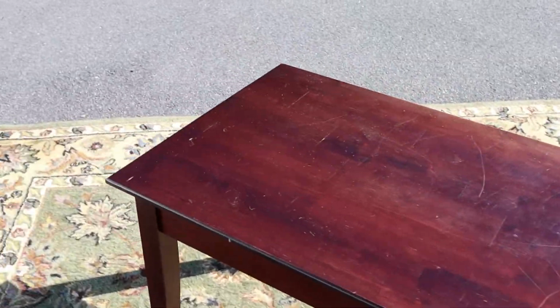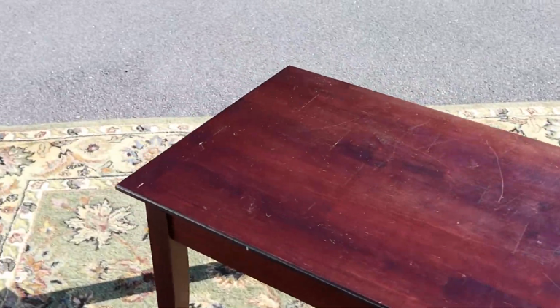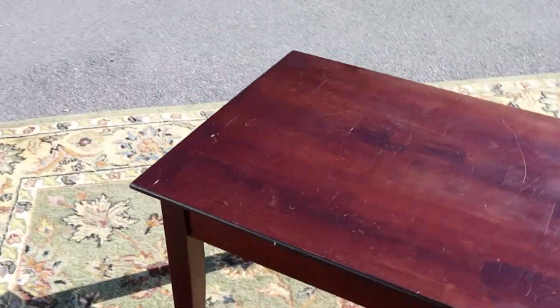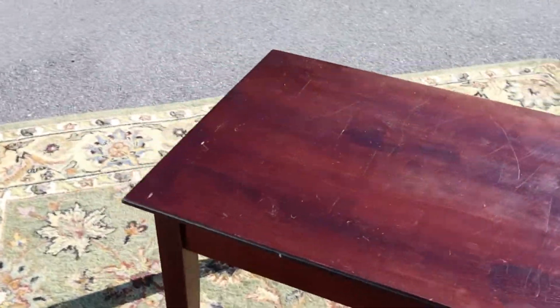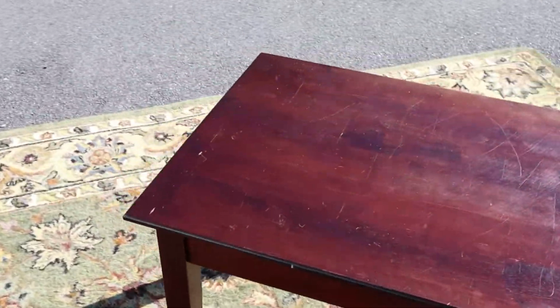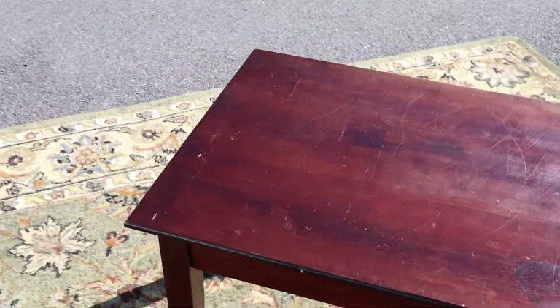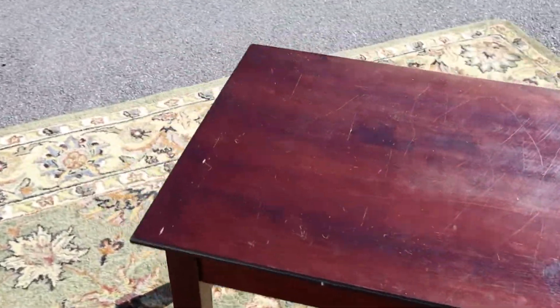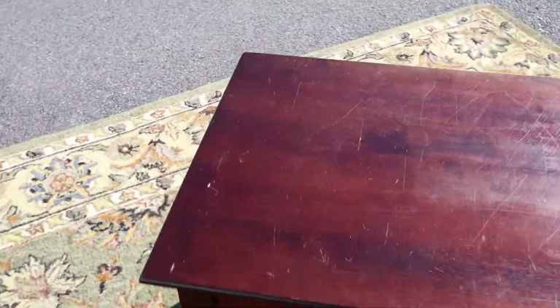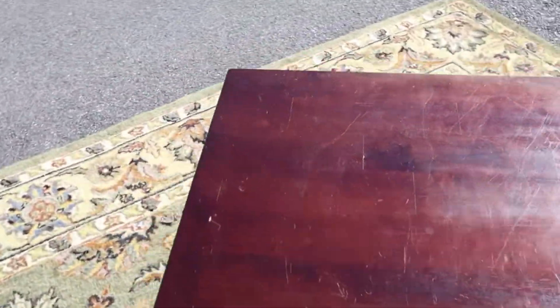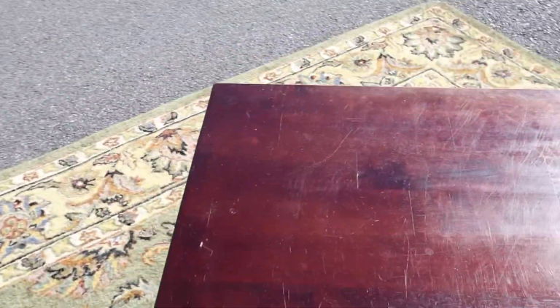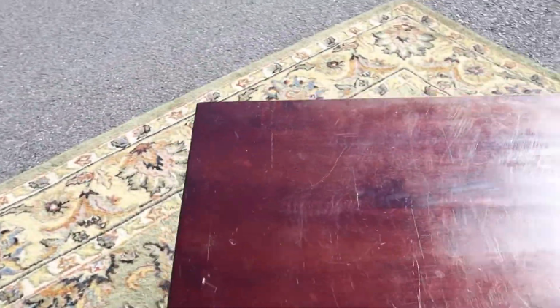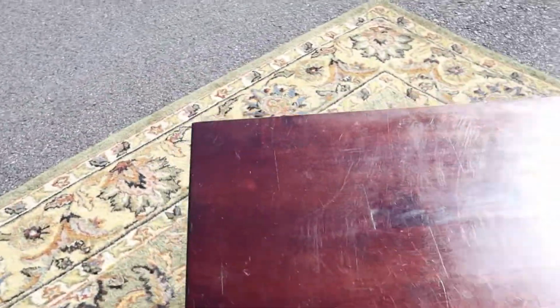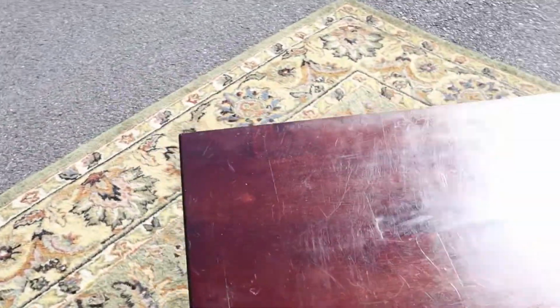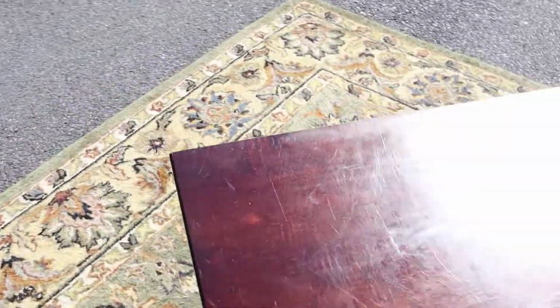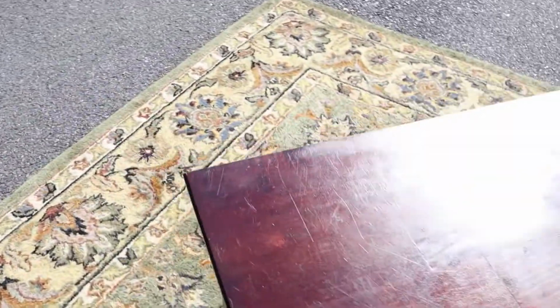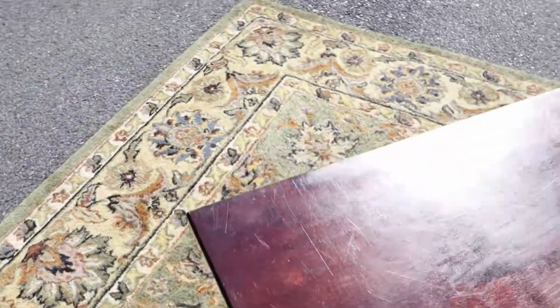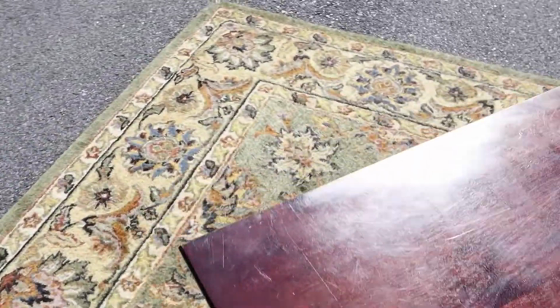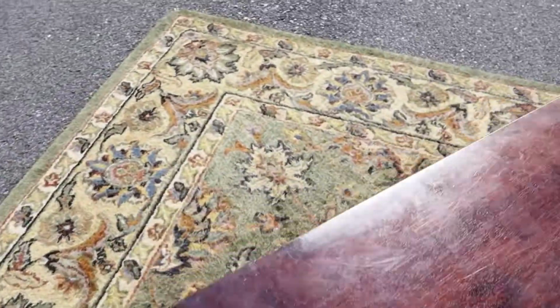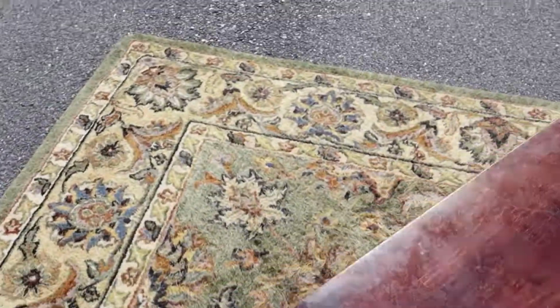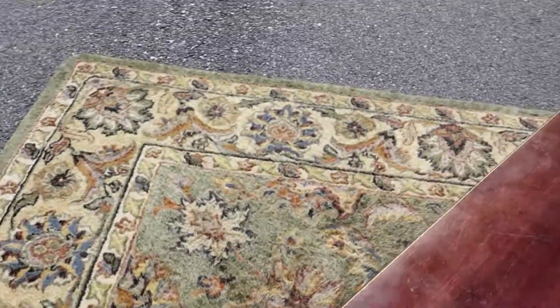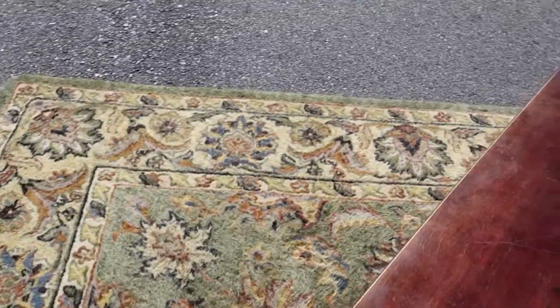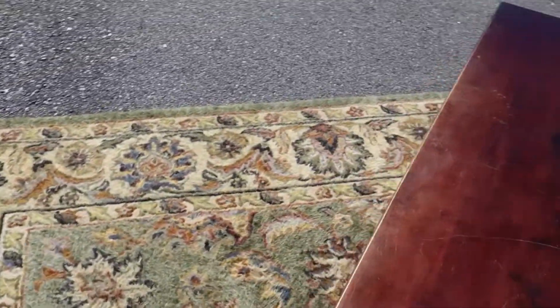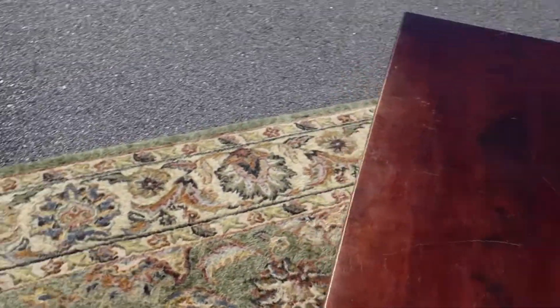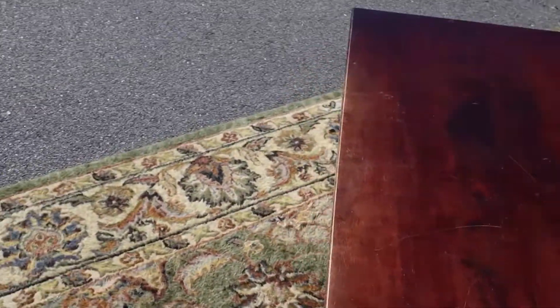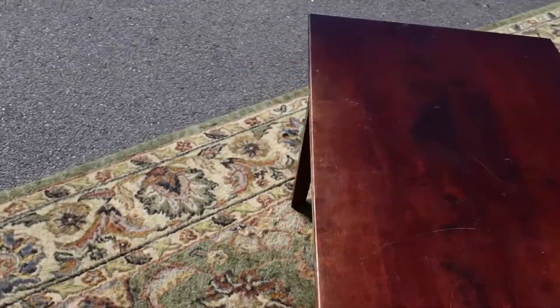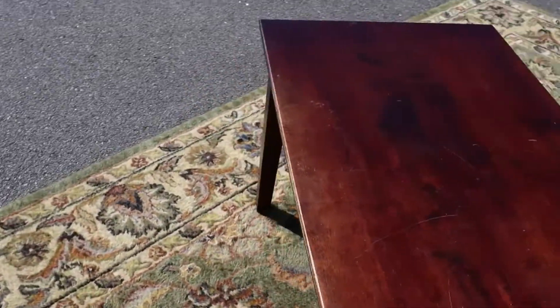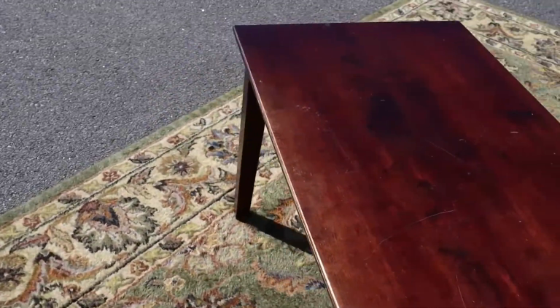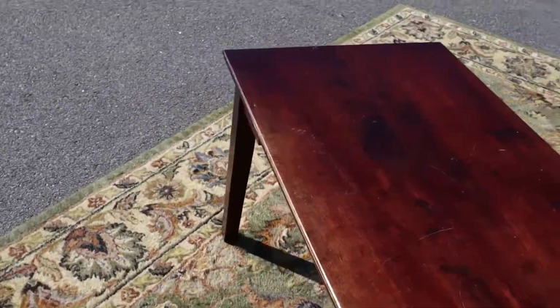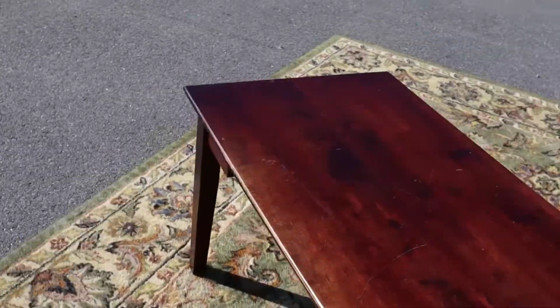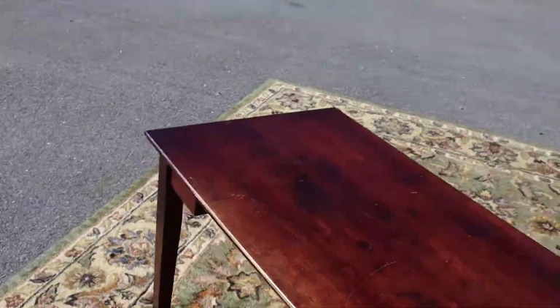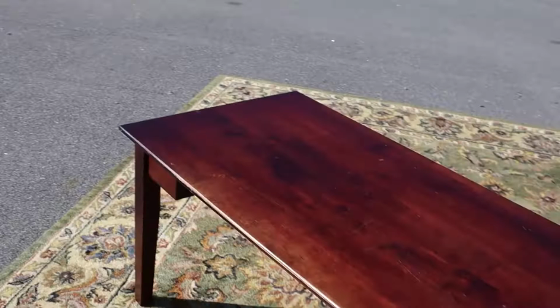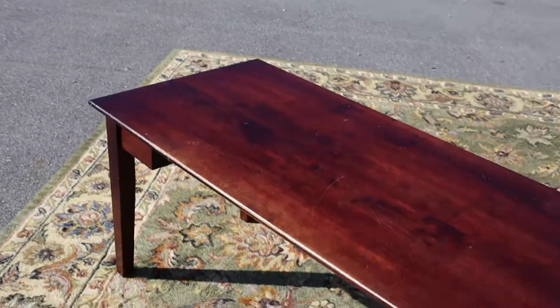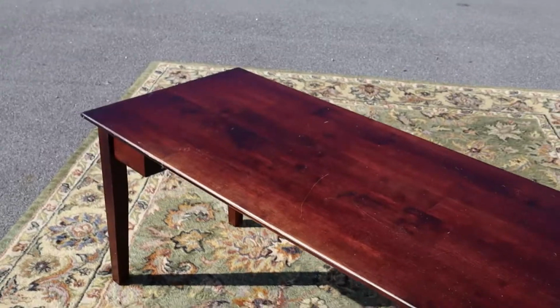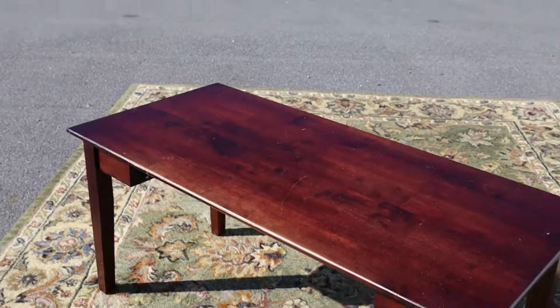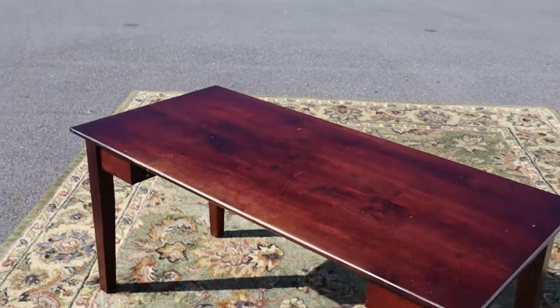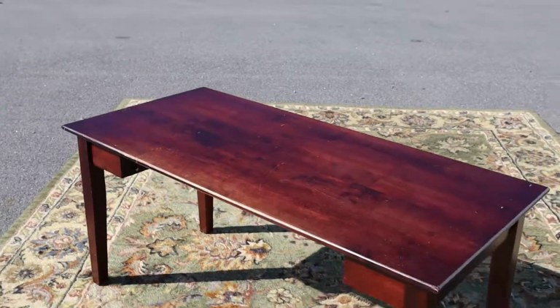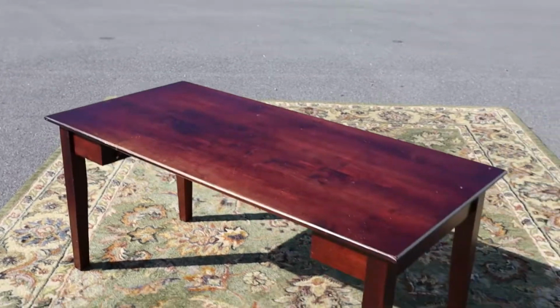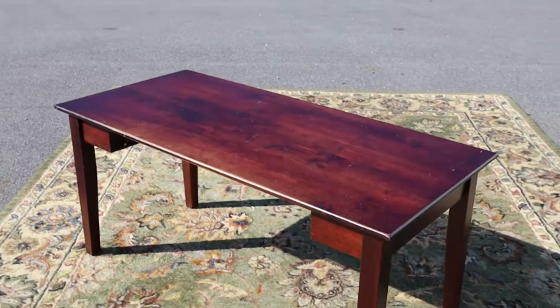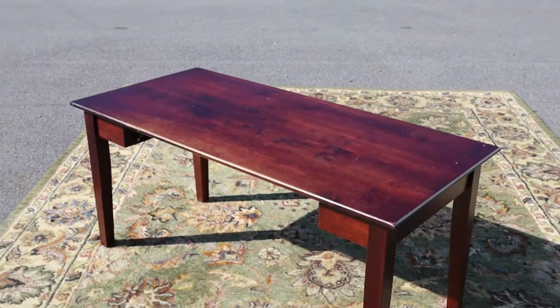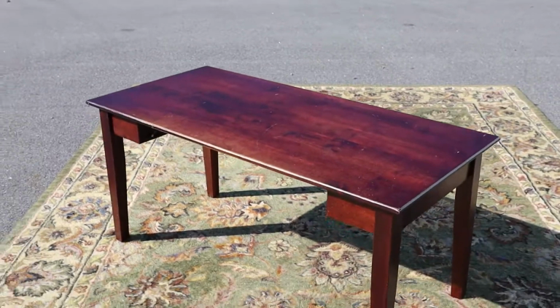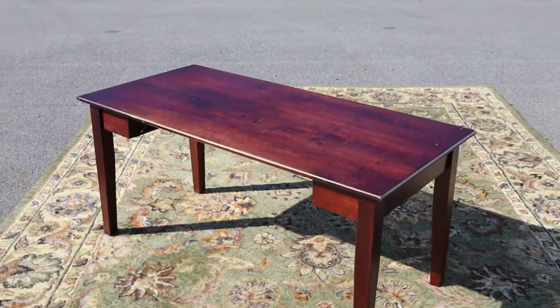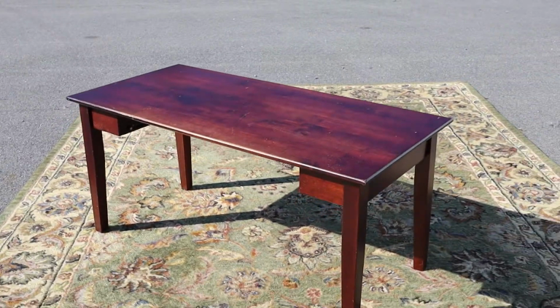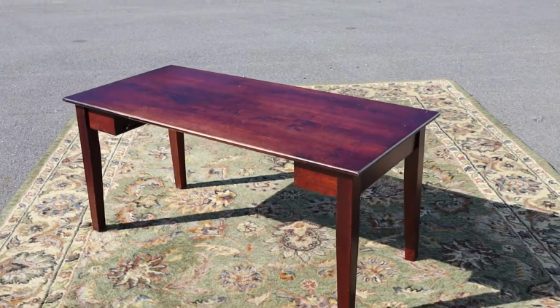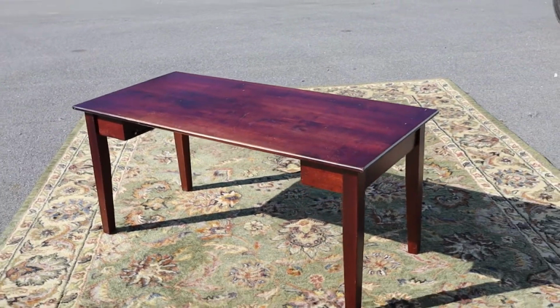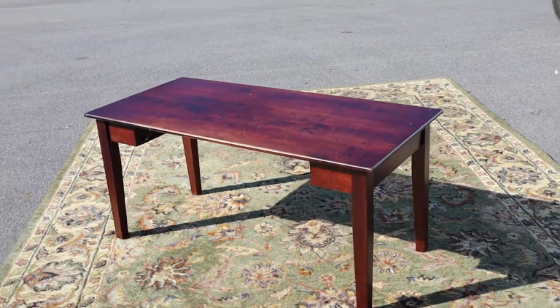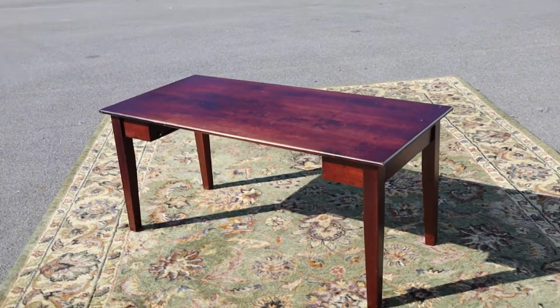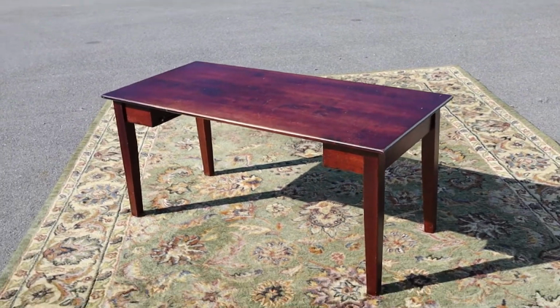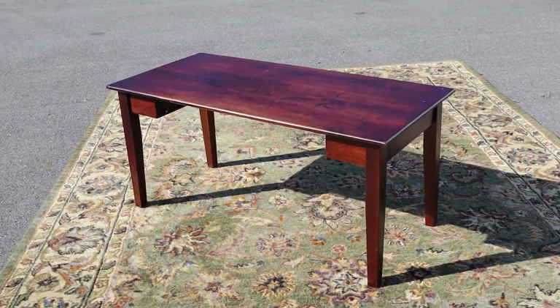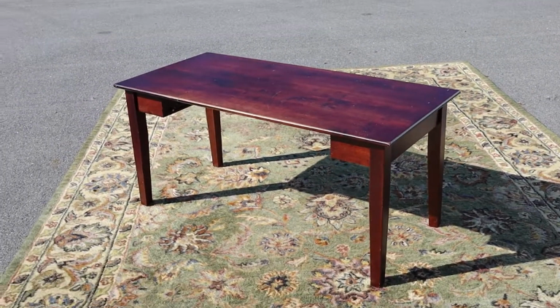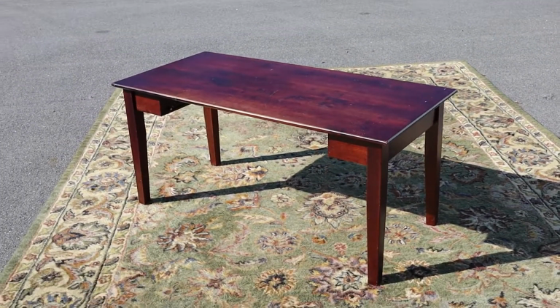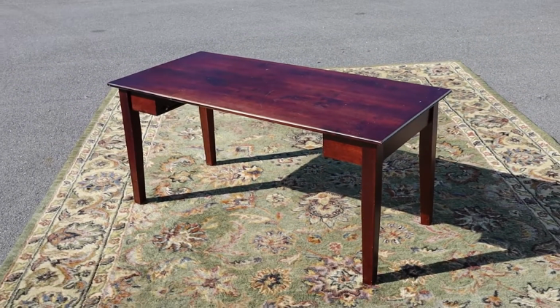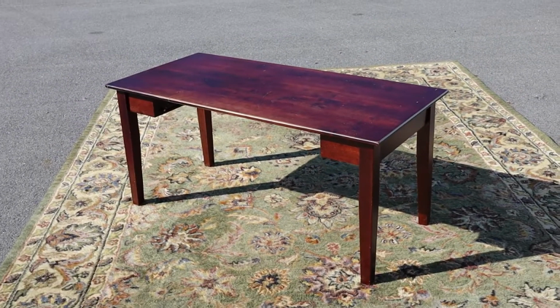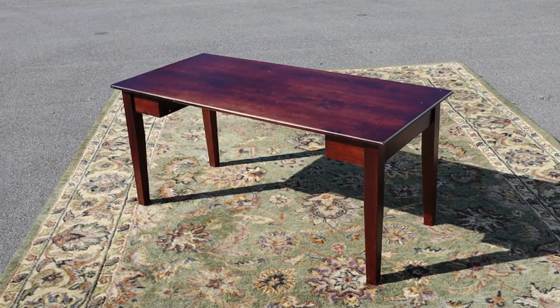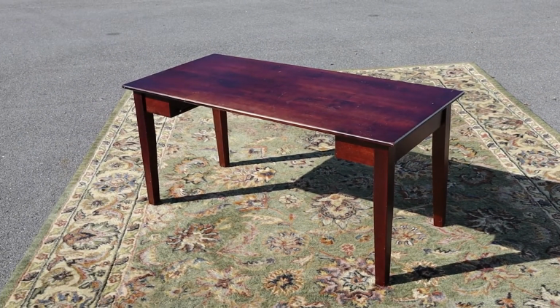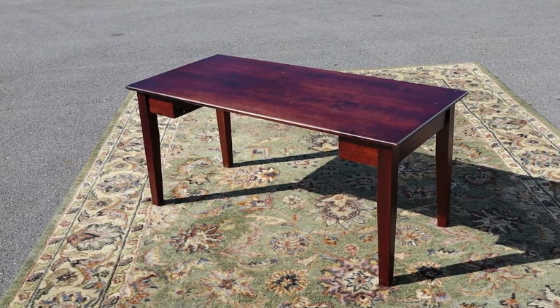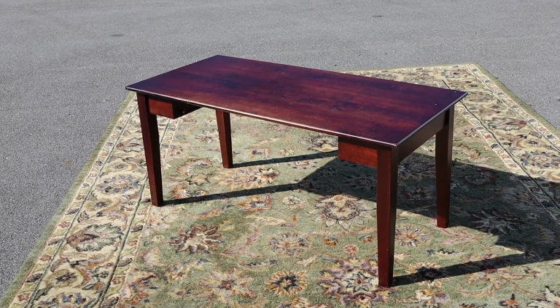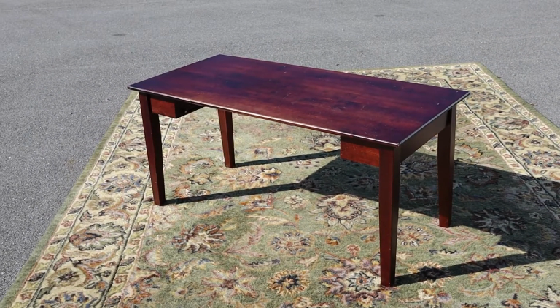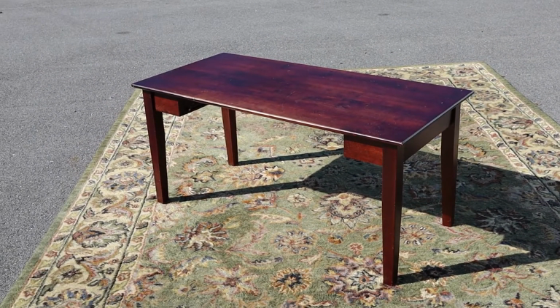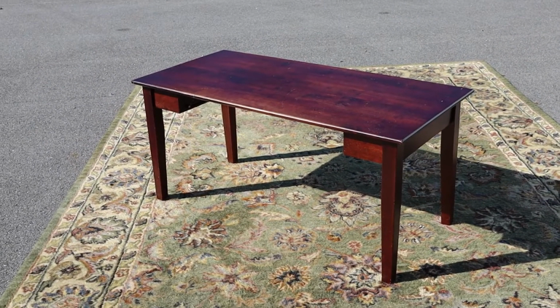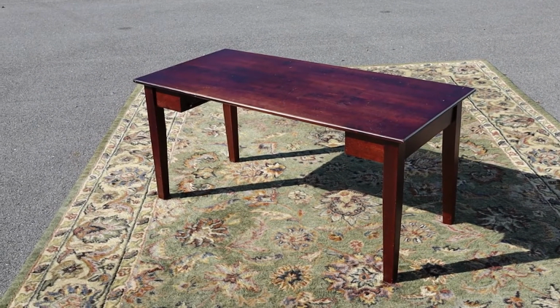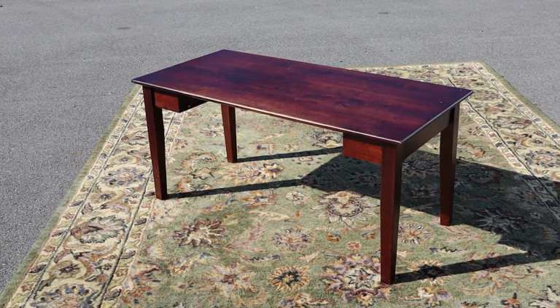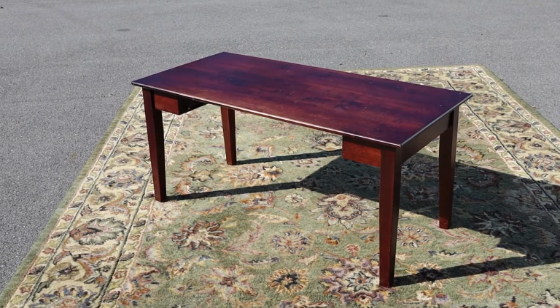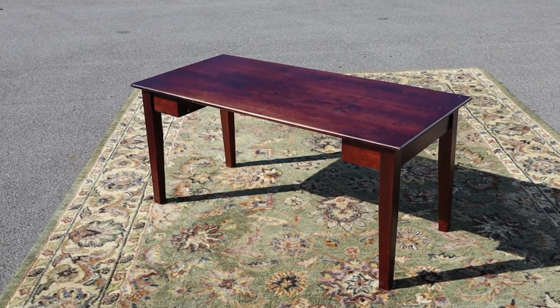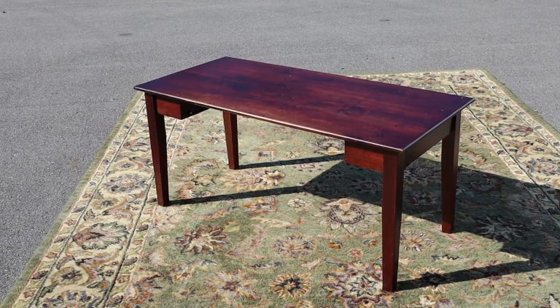Now that I told you it doesn't have a drawer you'll see it, but it may not bother some people.